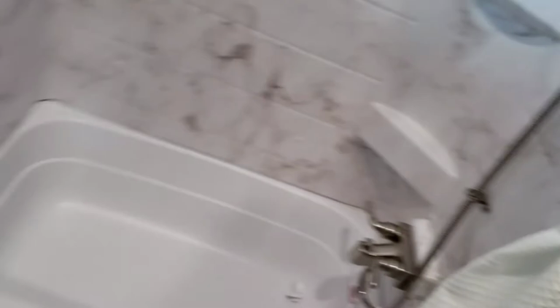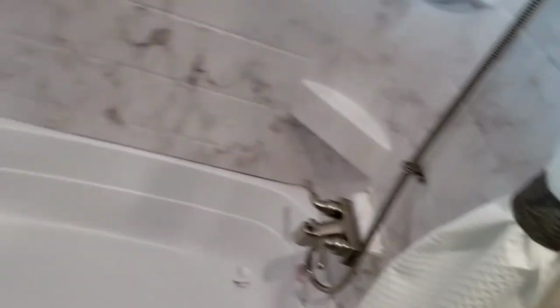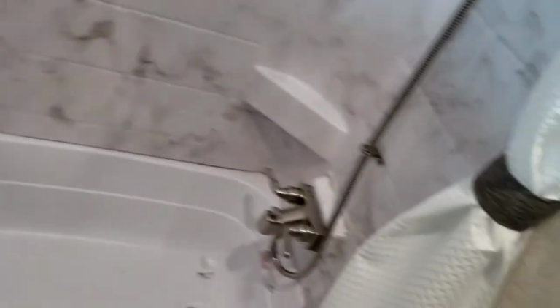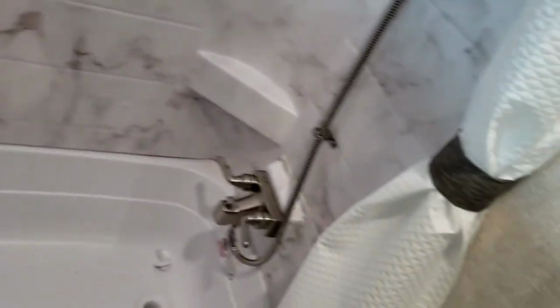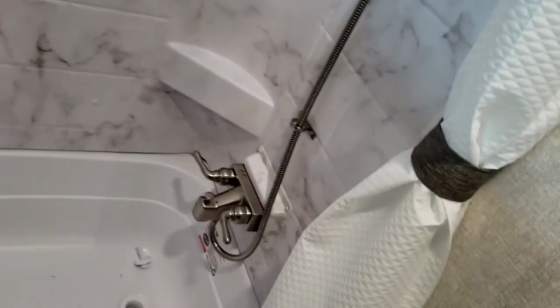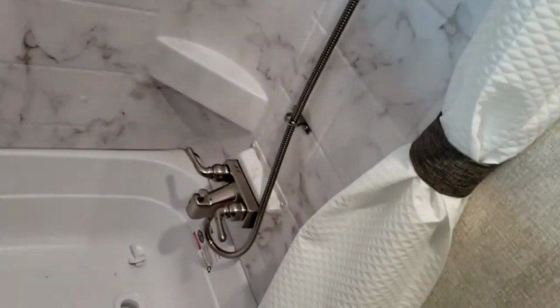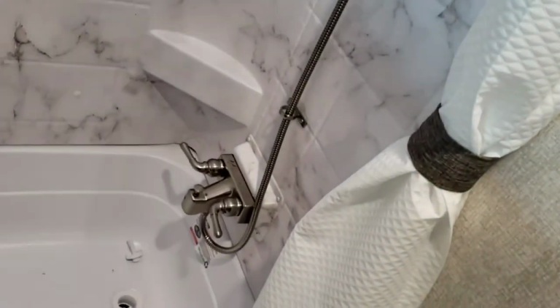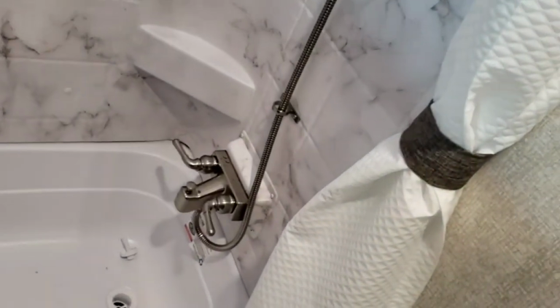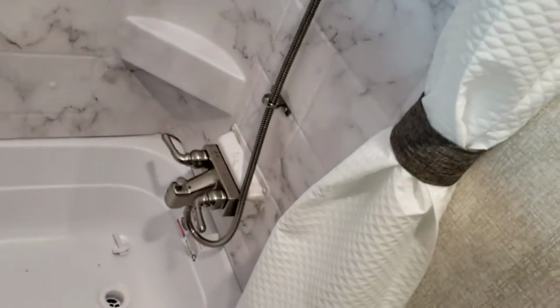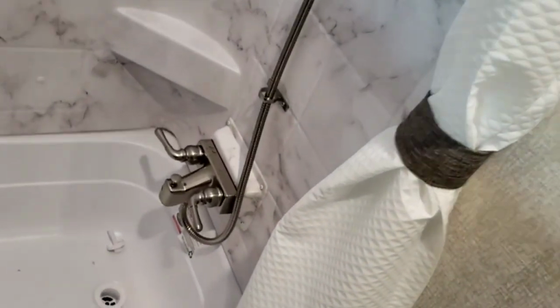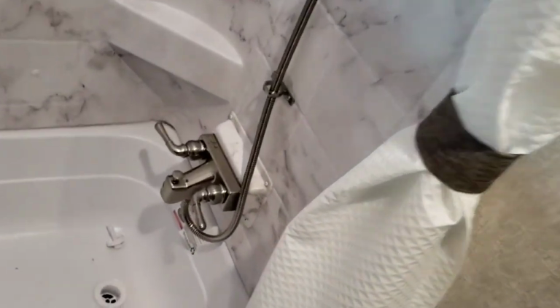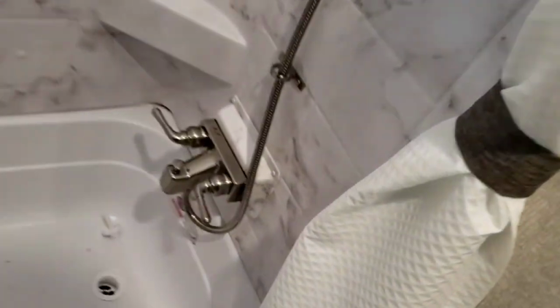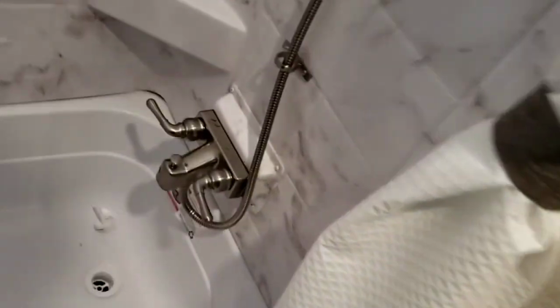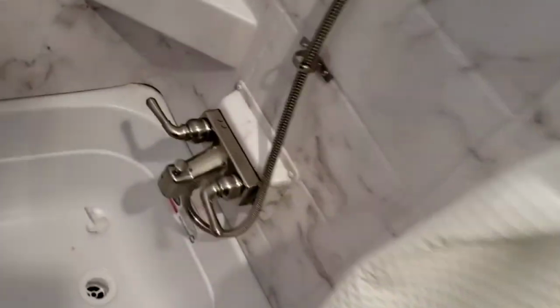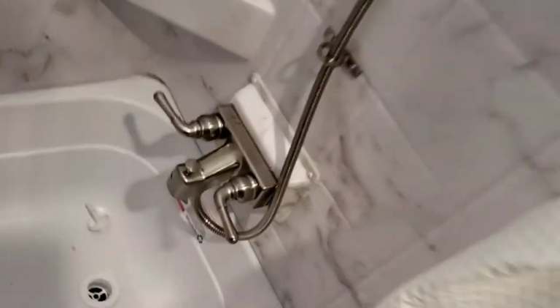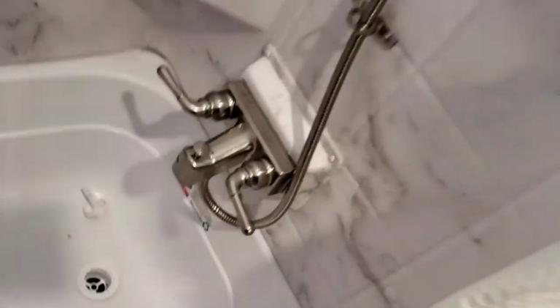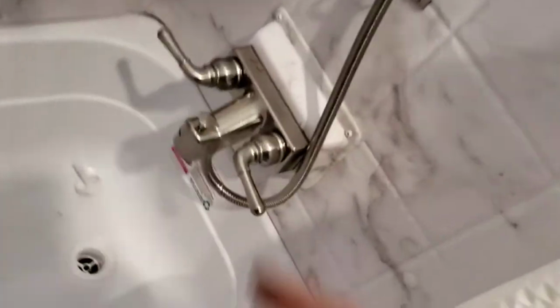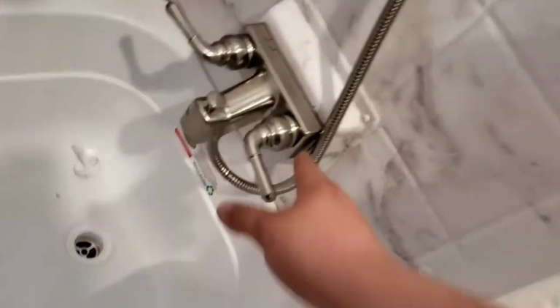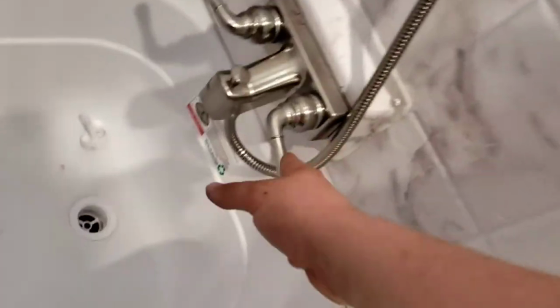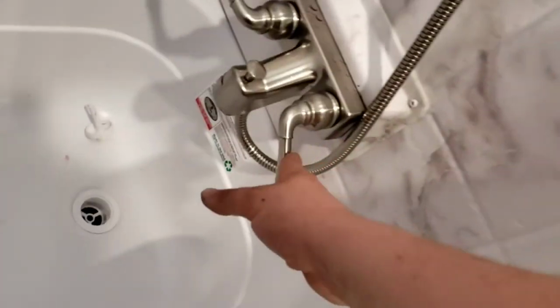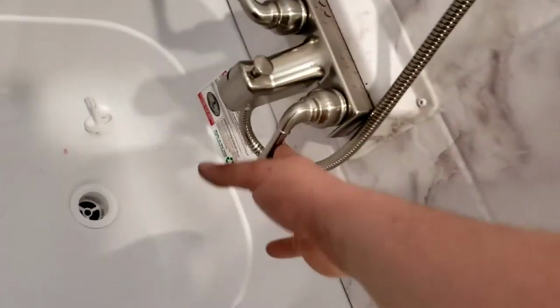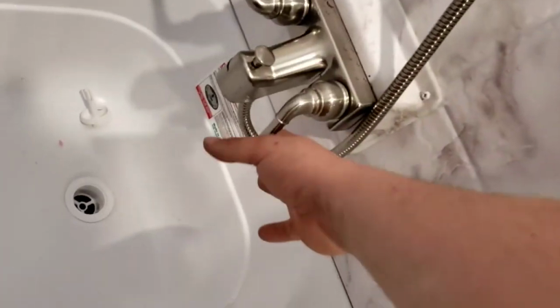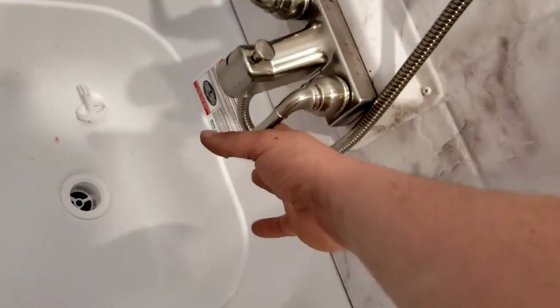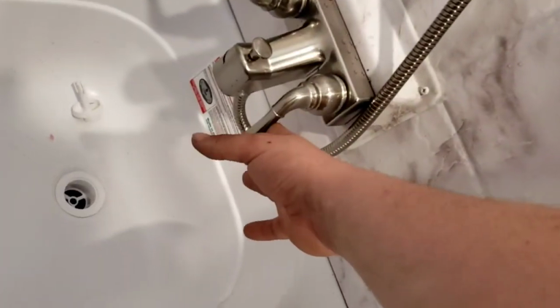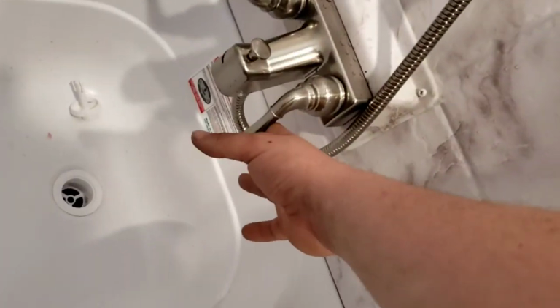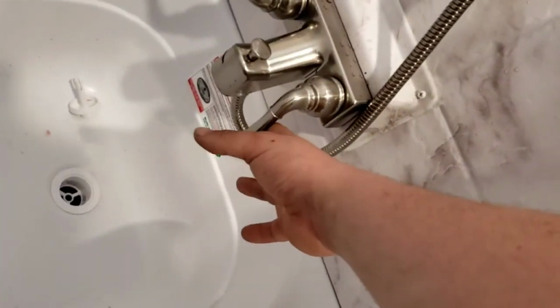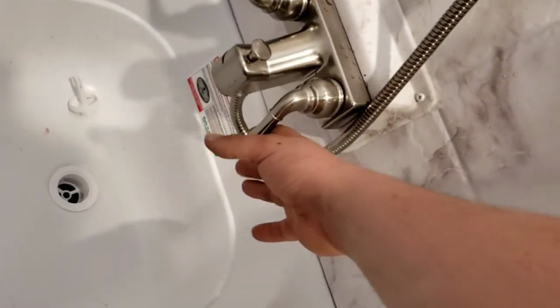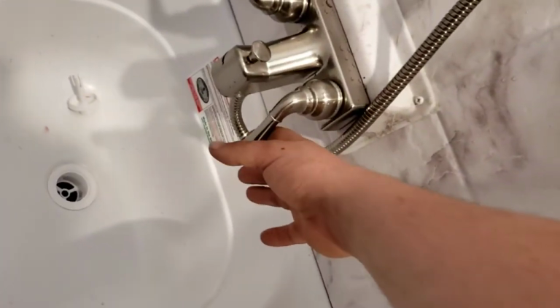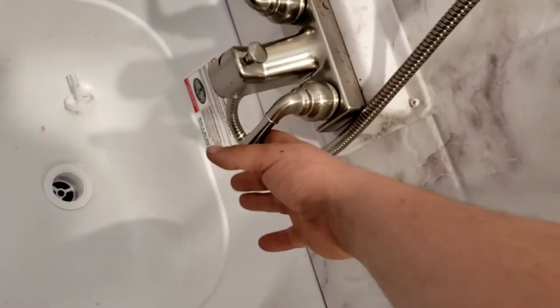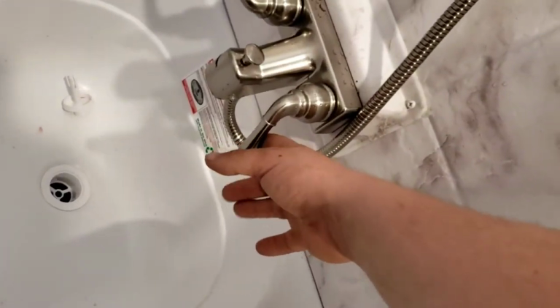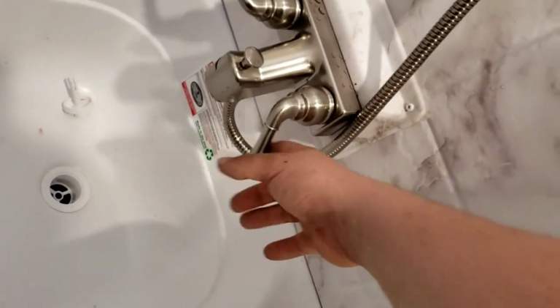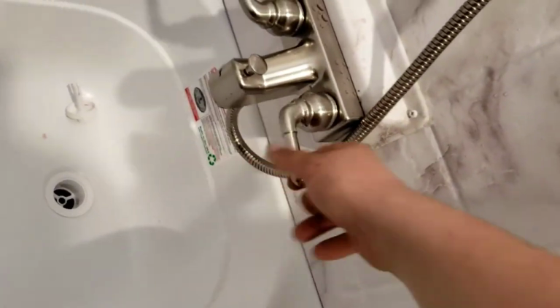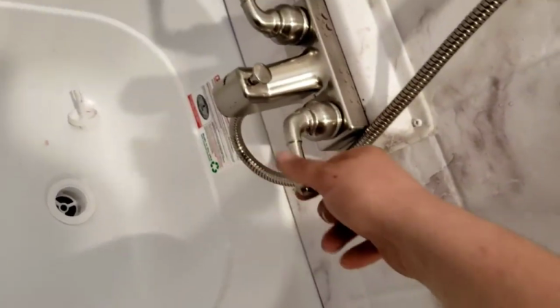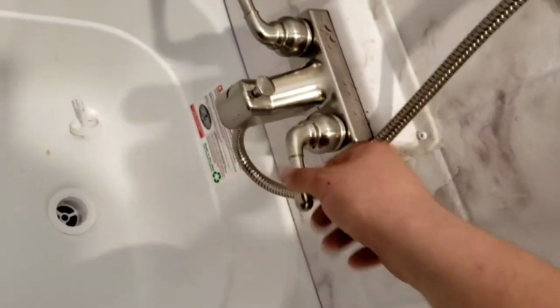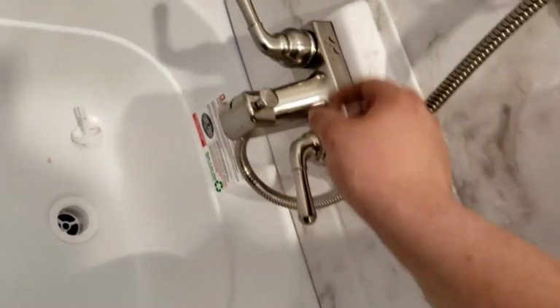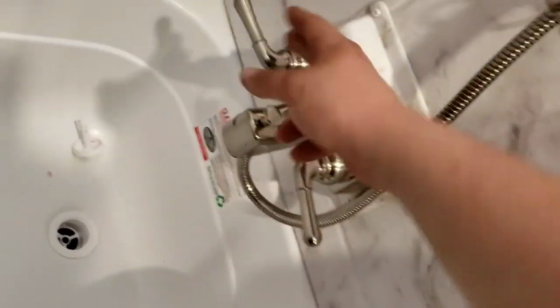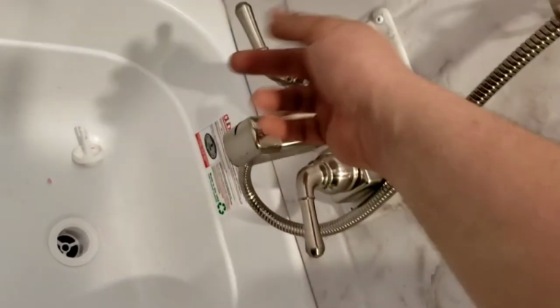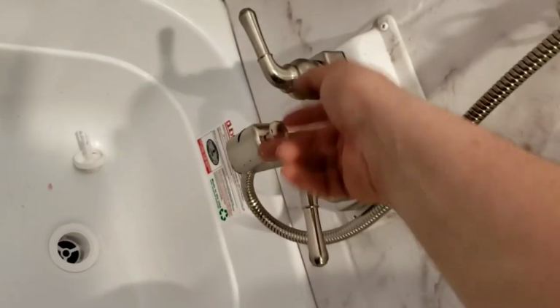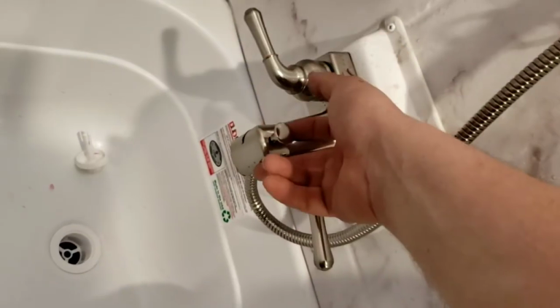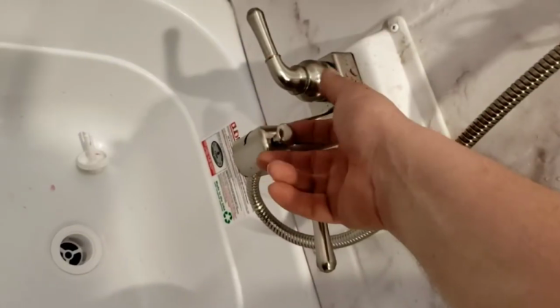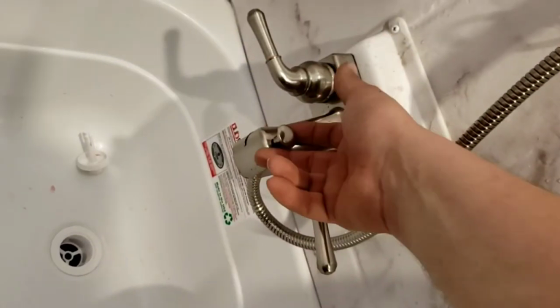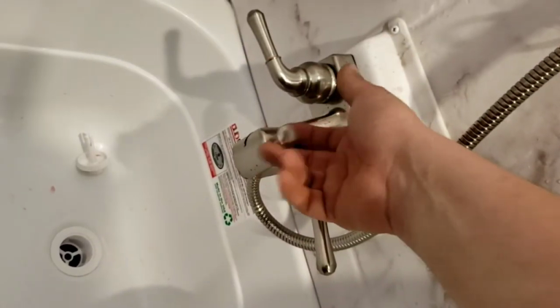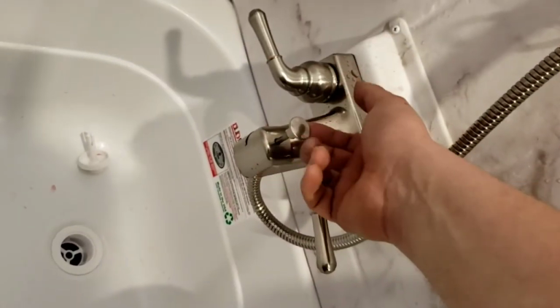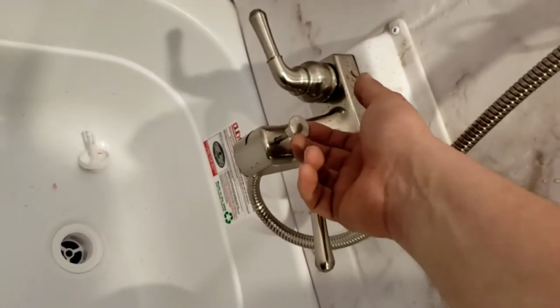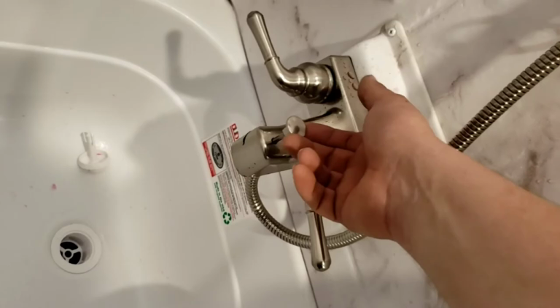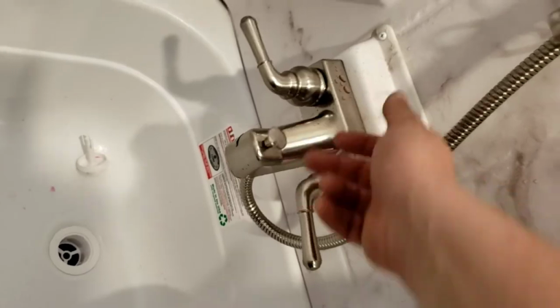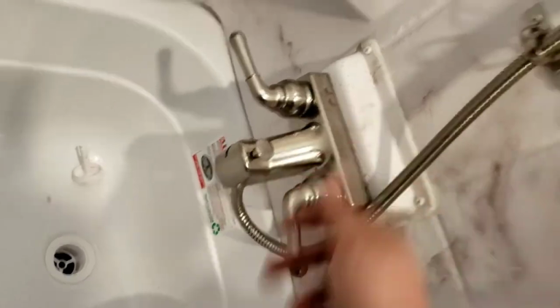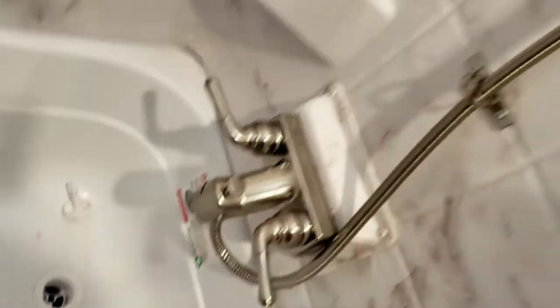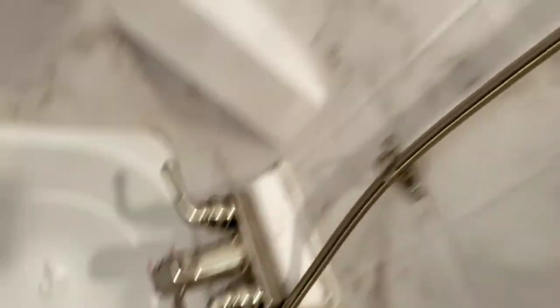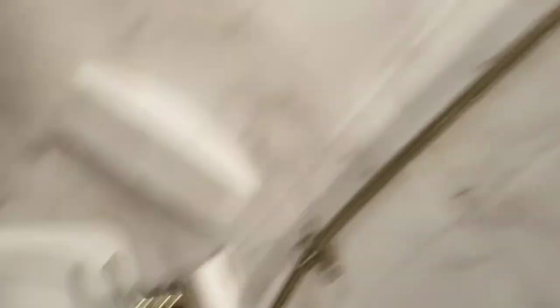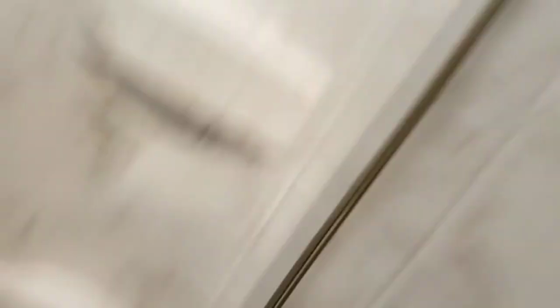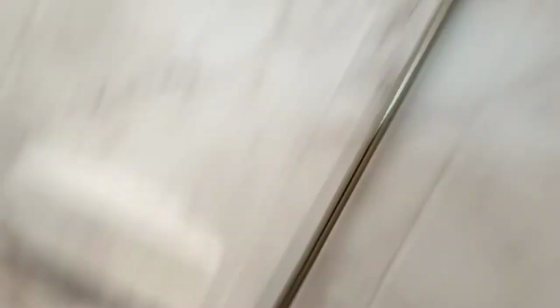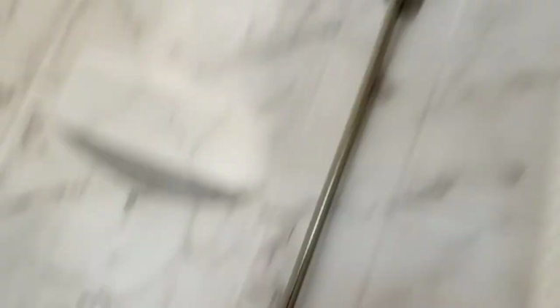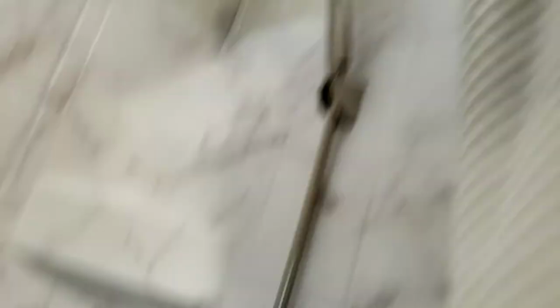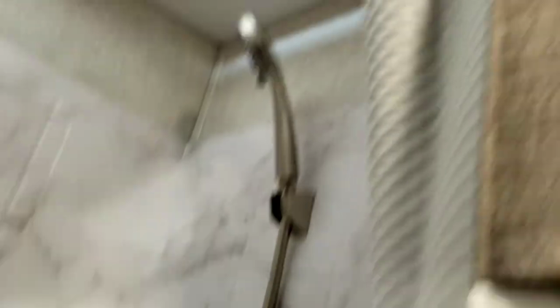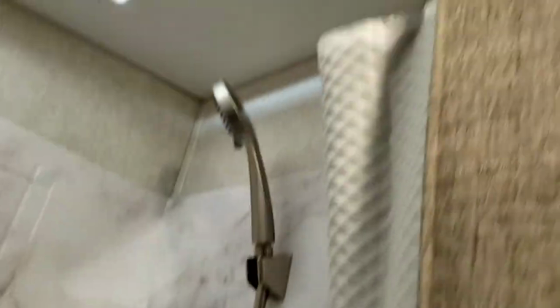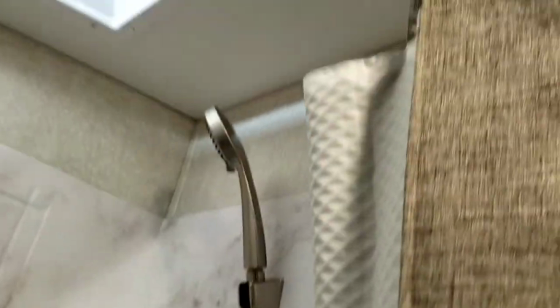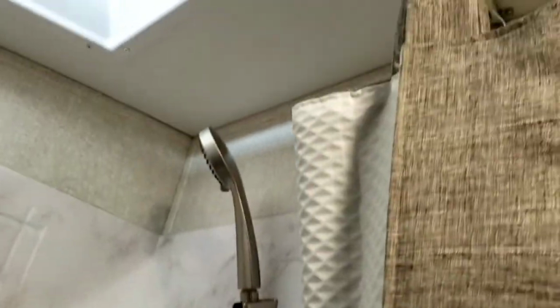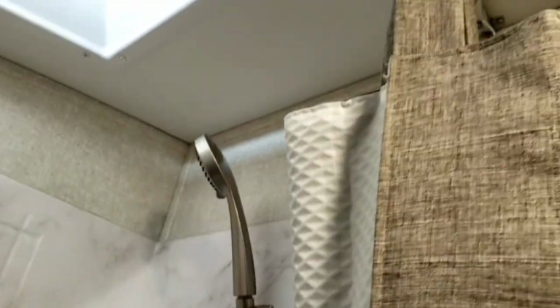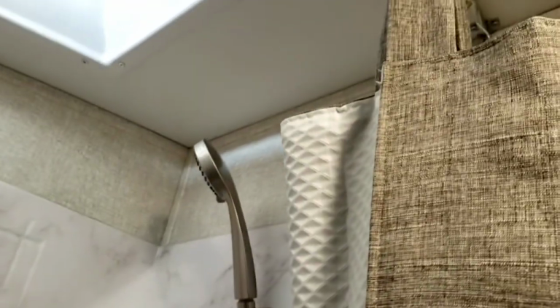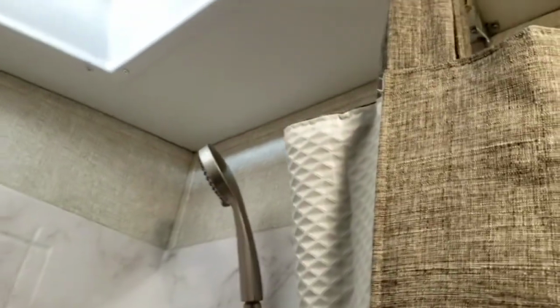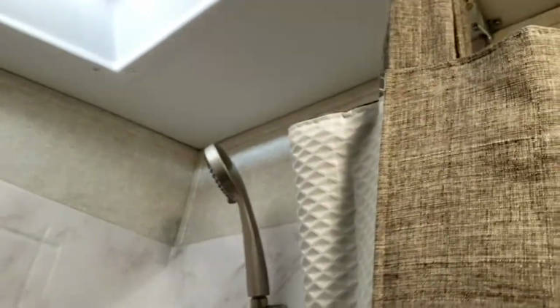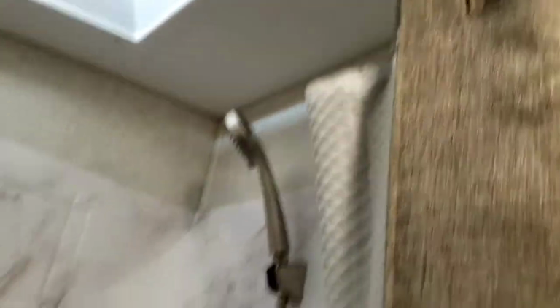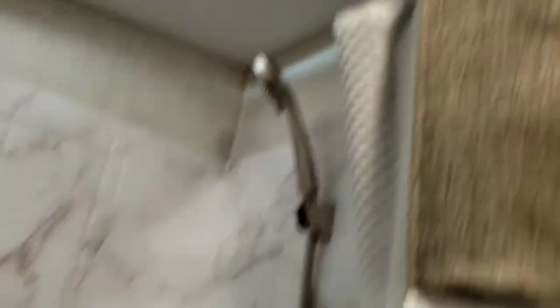The tub is super simple — turn it on like that, you can turn both on. Lift this up and it's going to divert the water to your shower head.